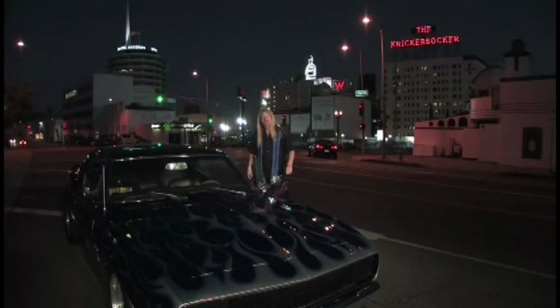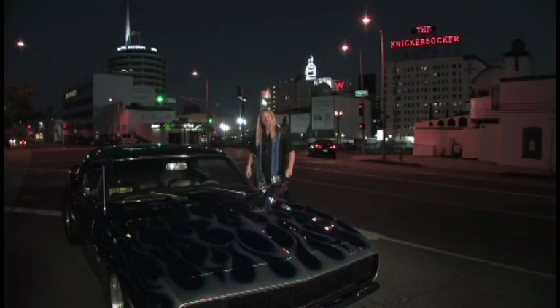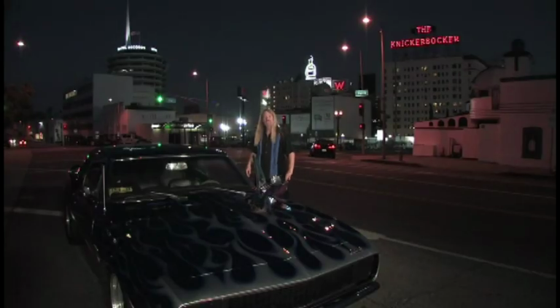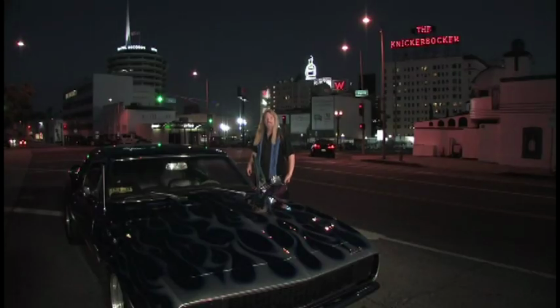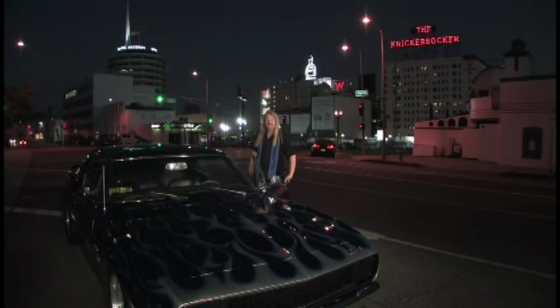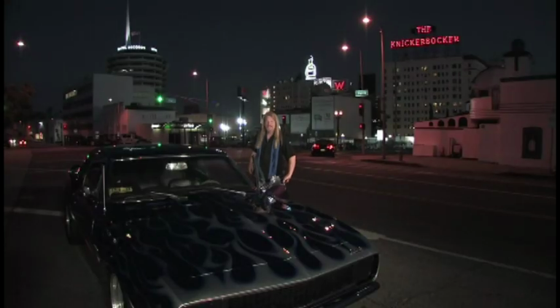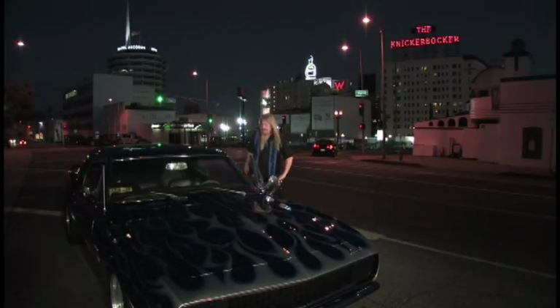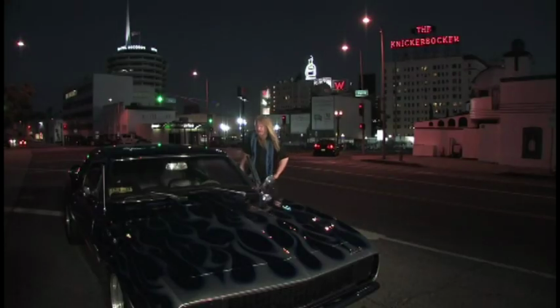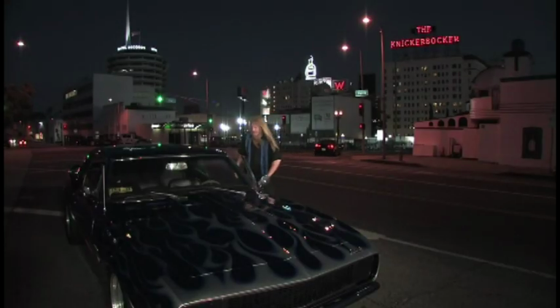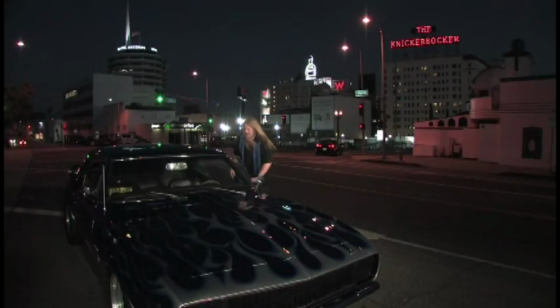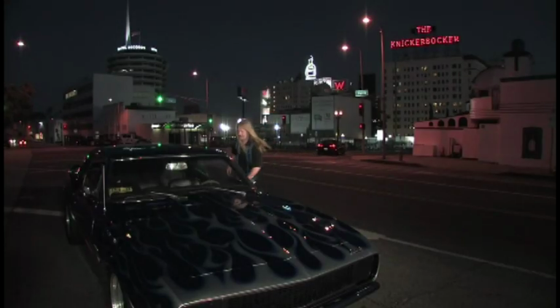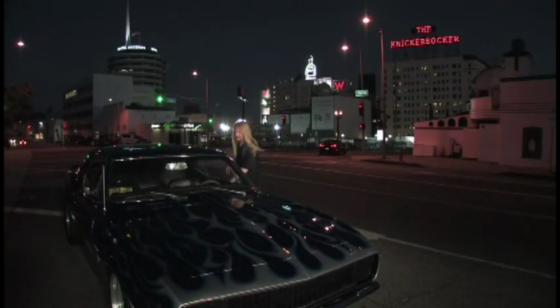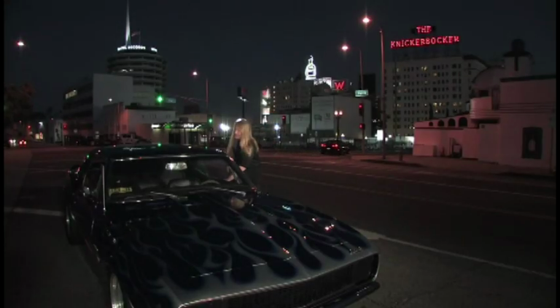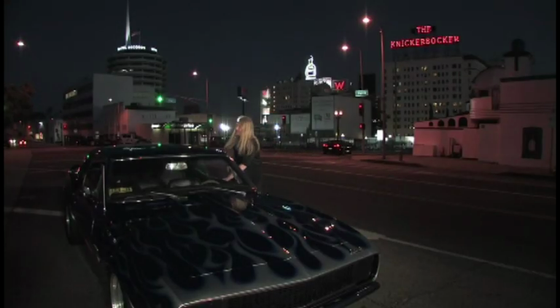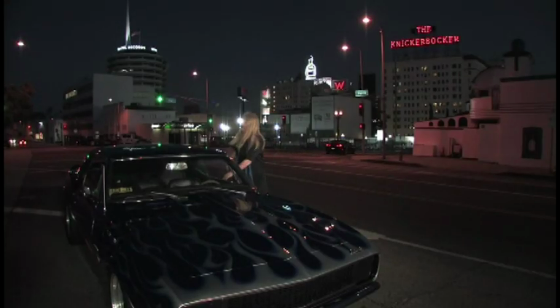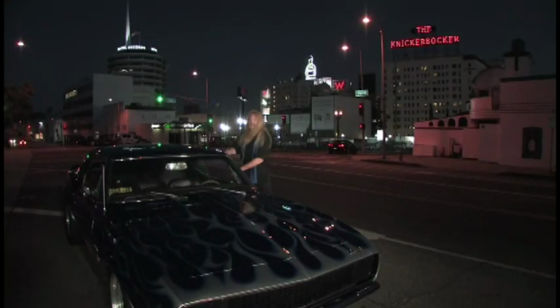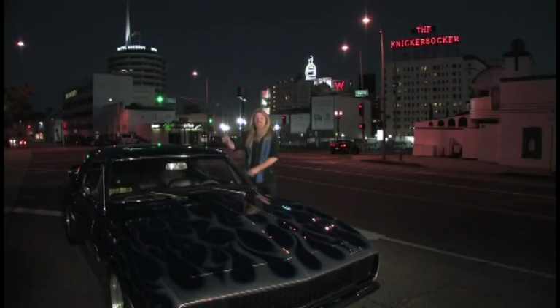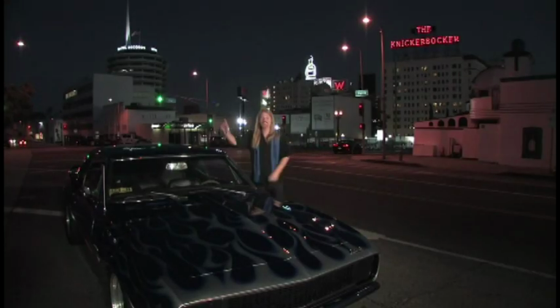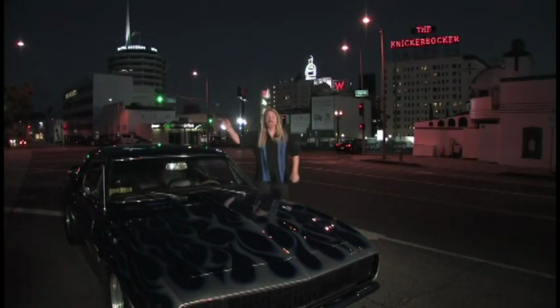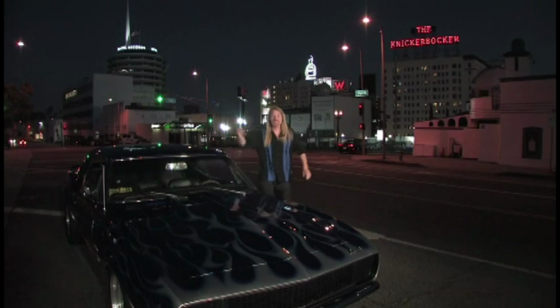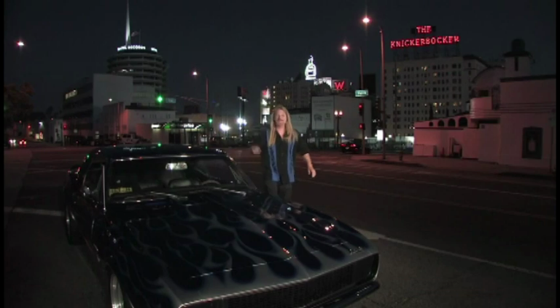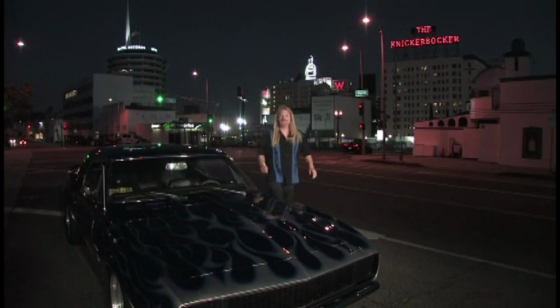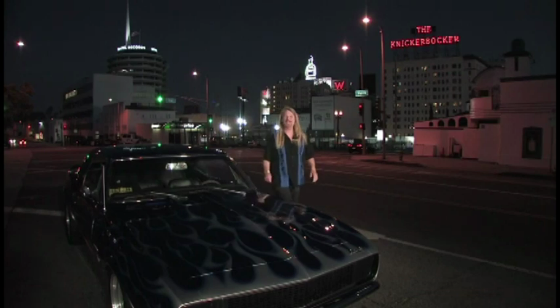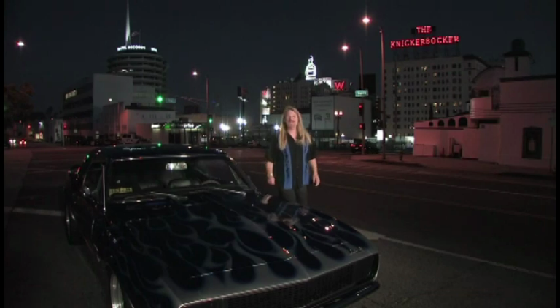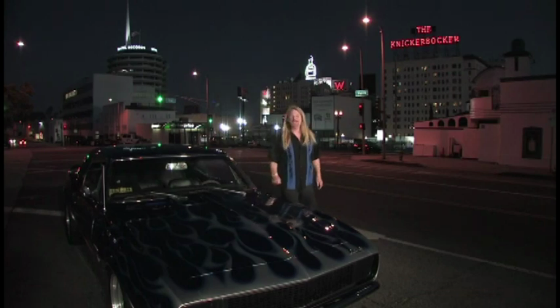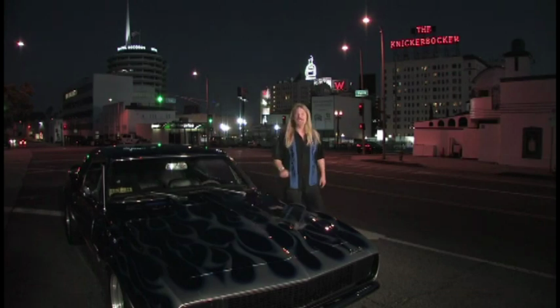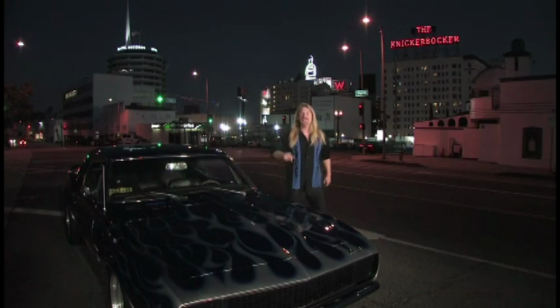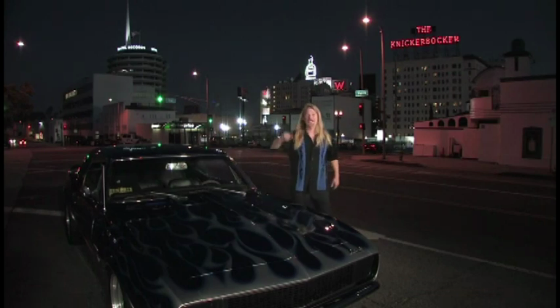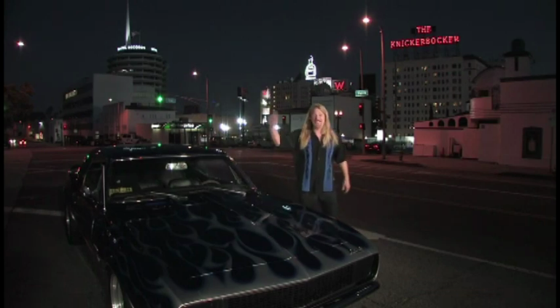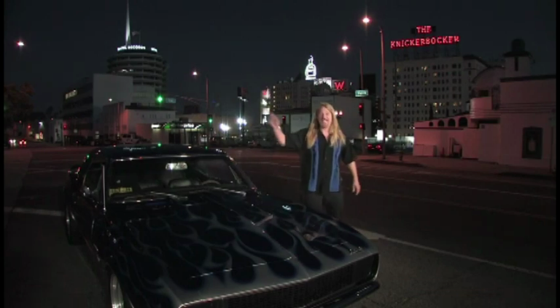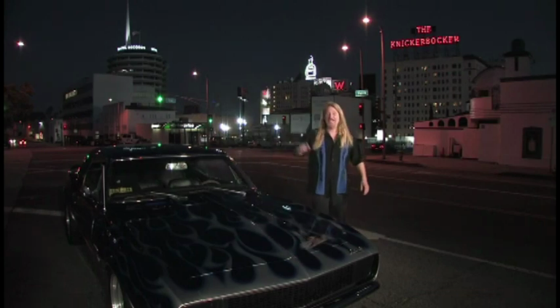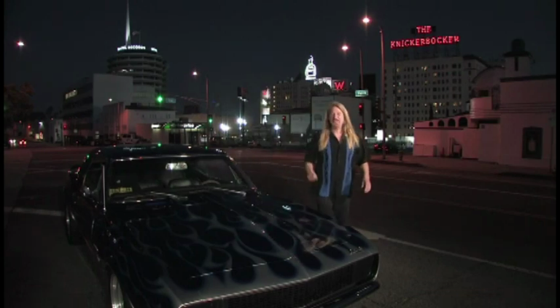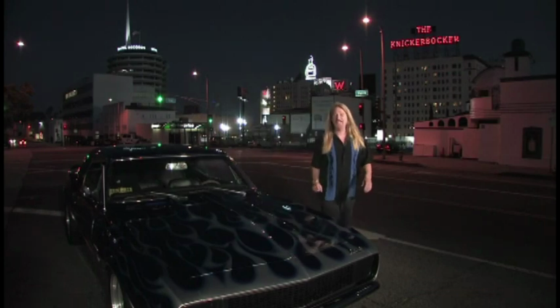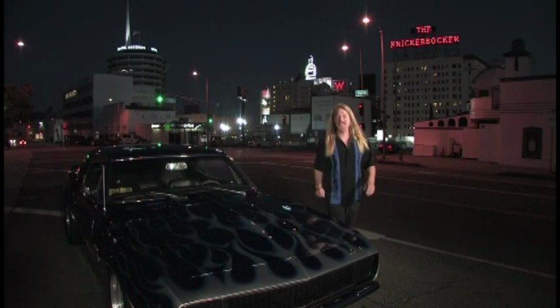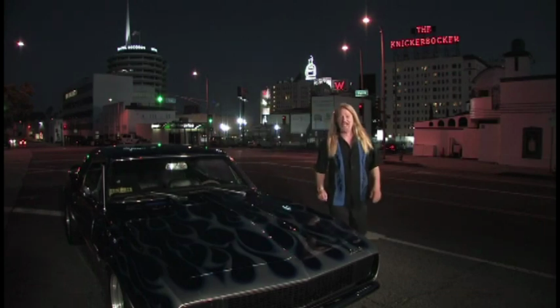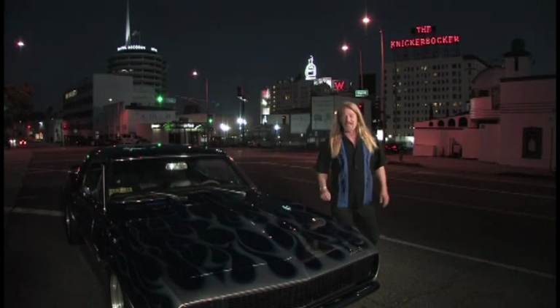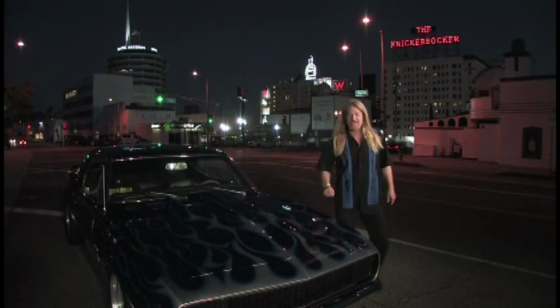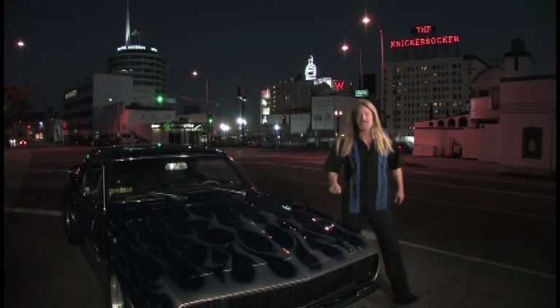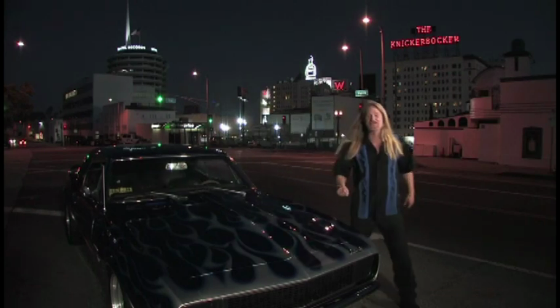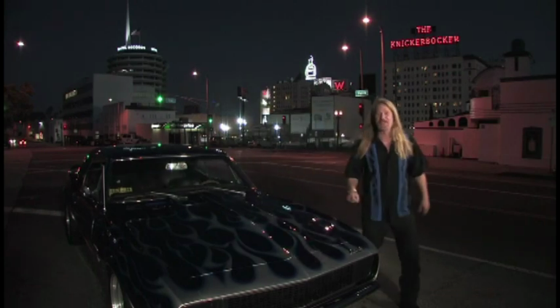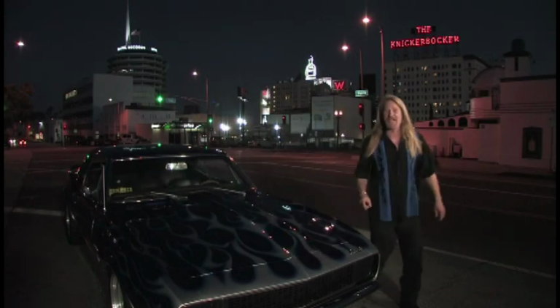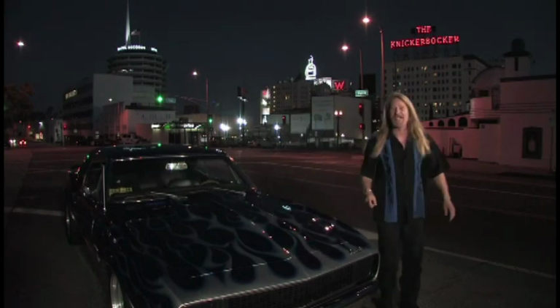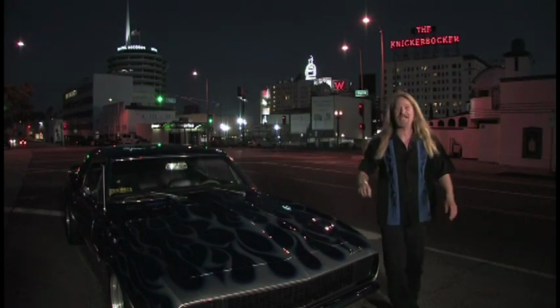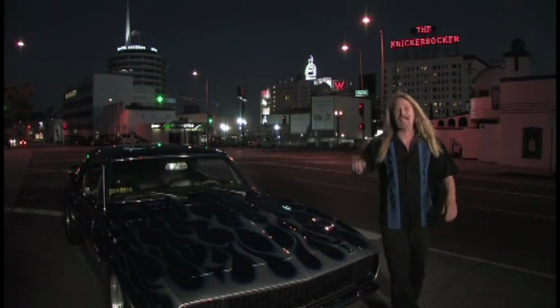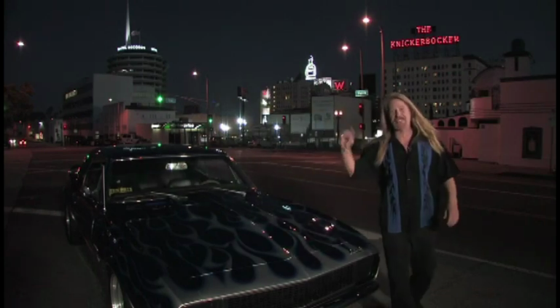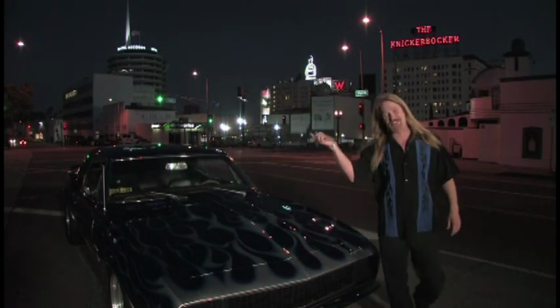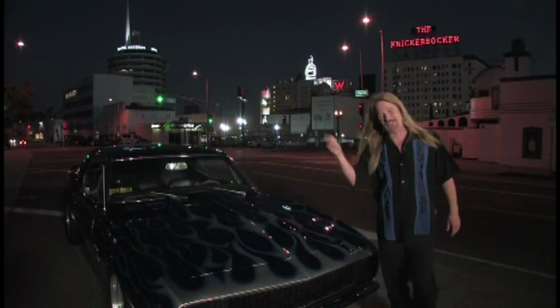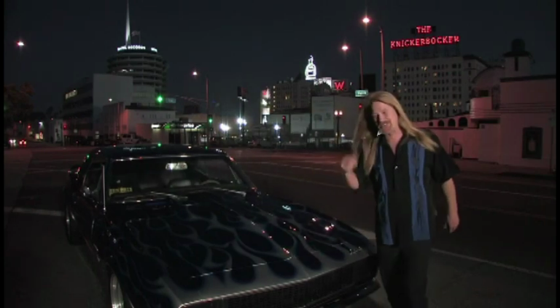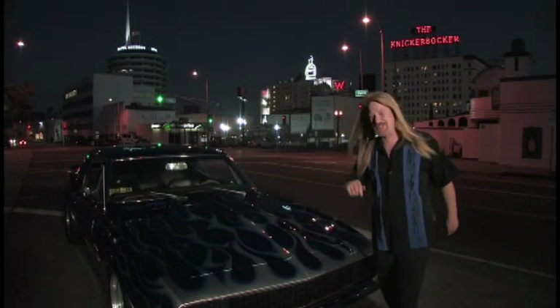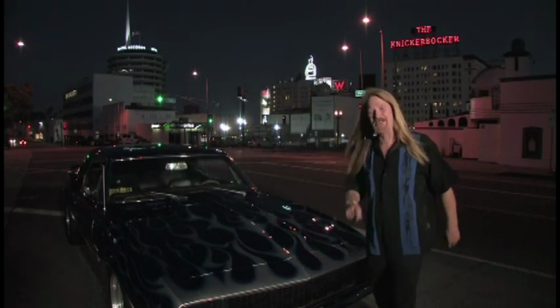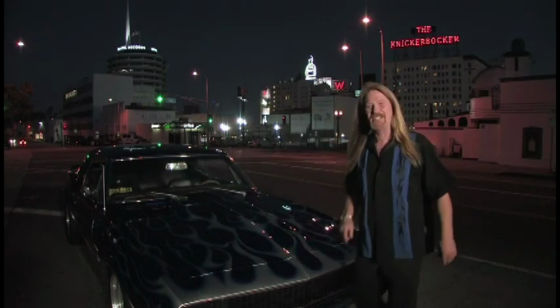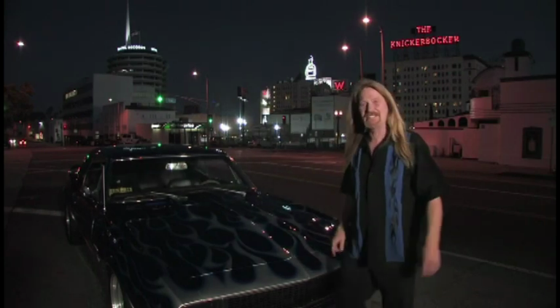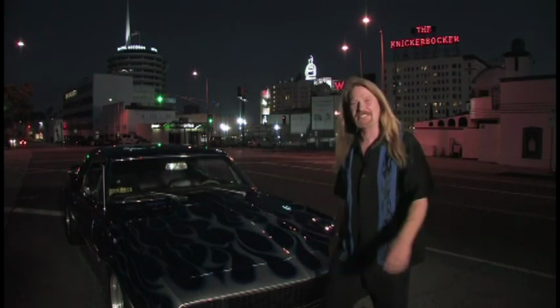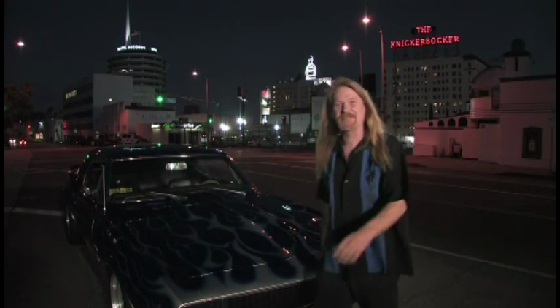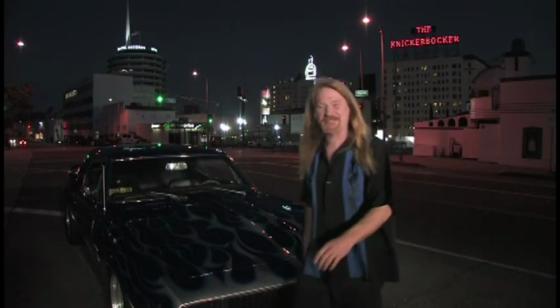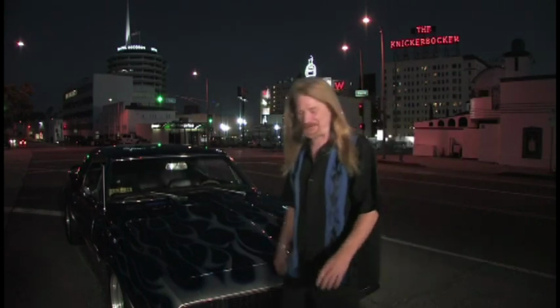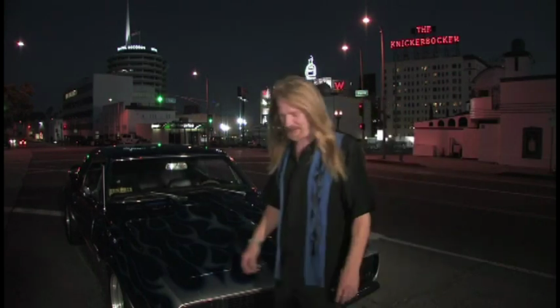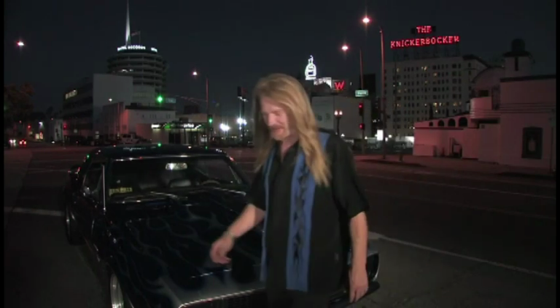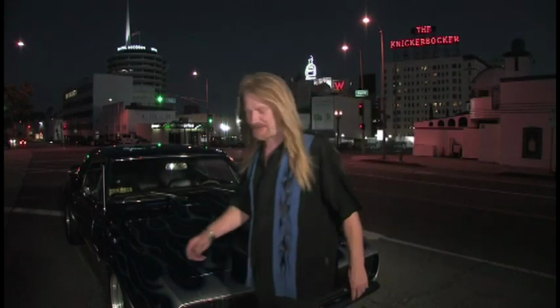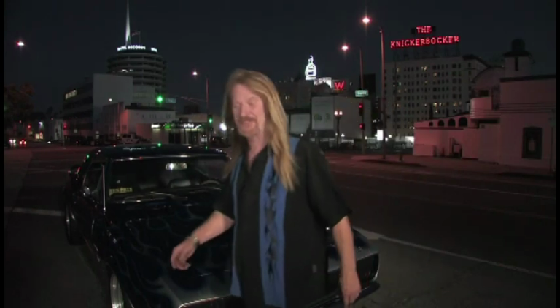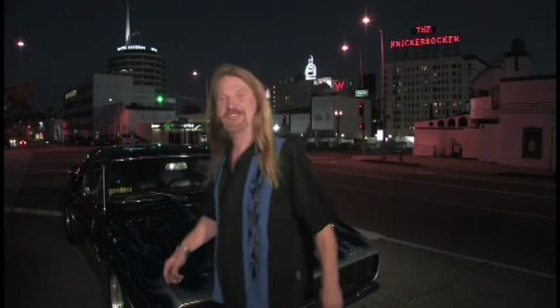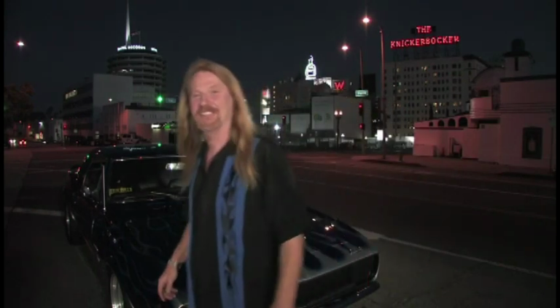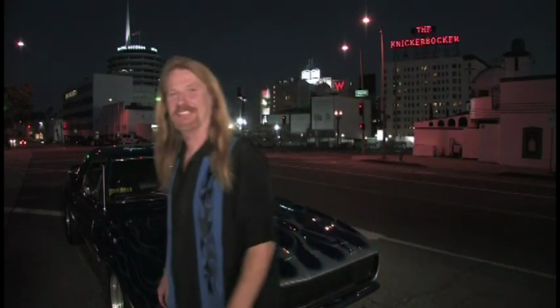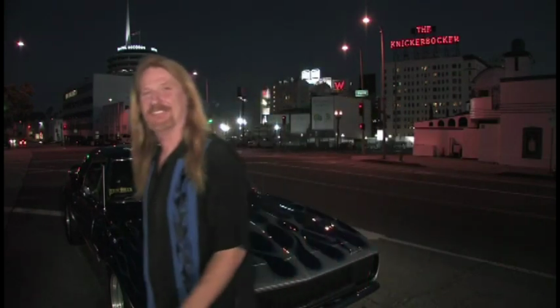Chuck Davis here. We're at Slozauer's studio and every night is Friday night. So let's go on and see what's going on.